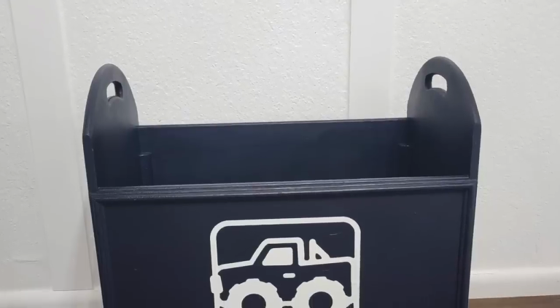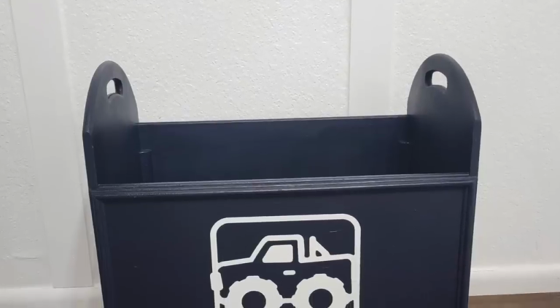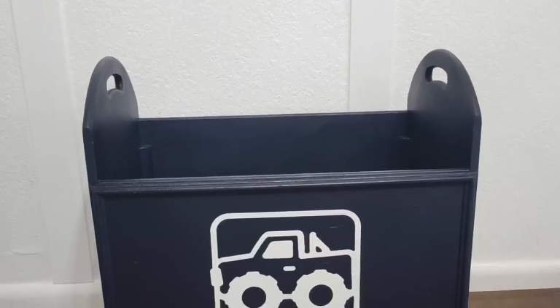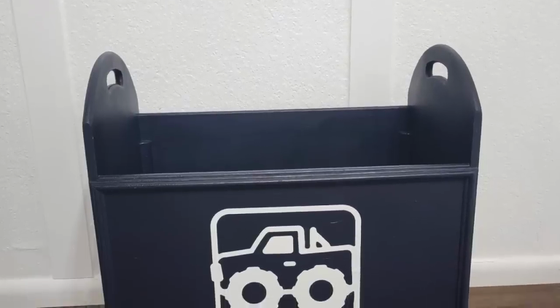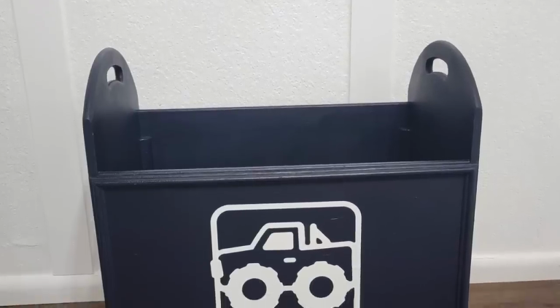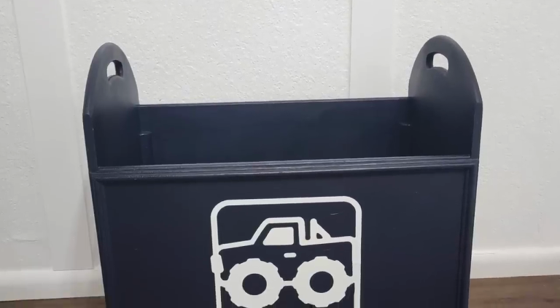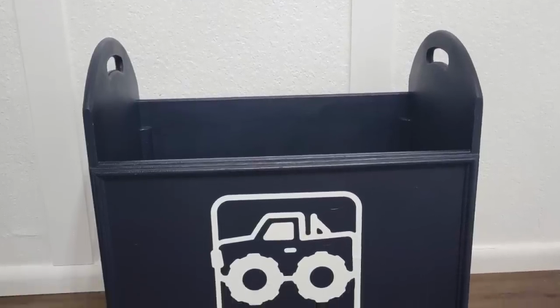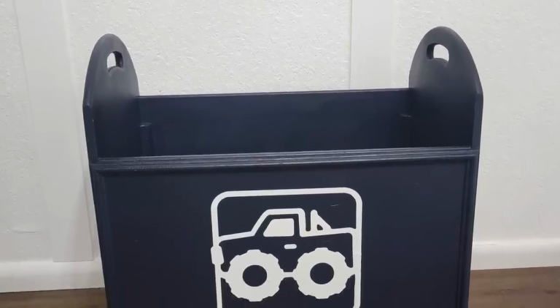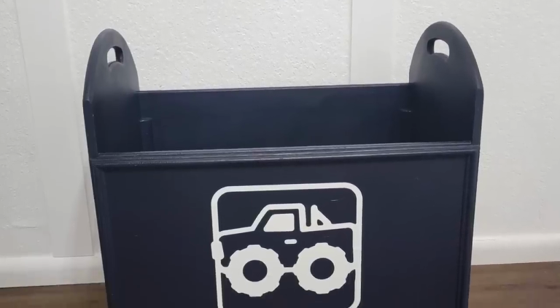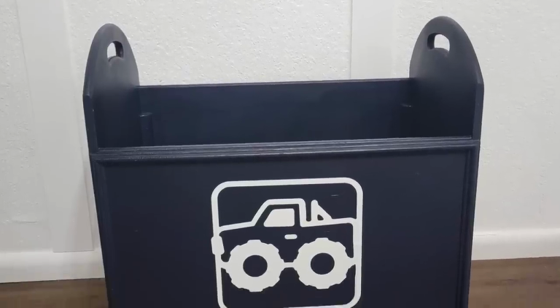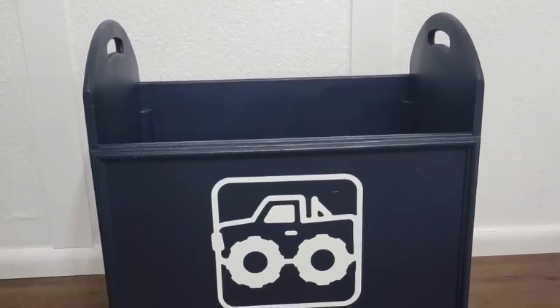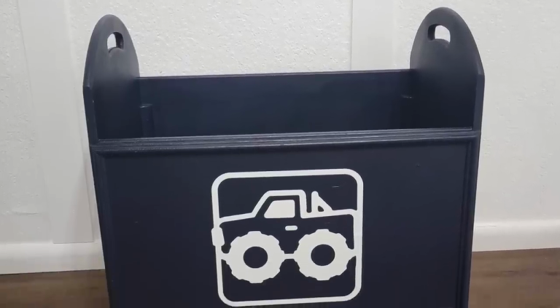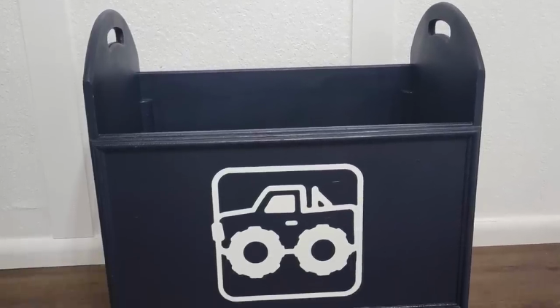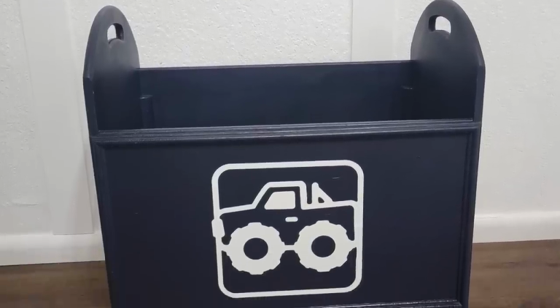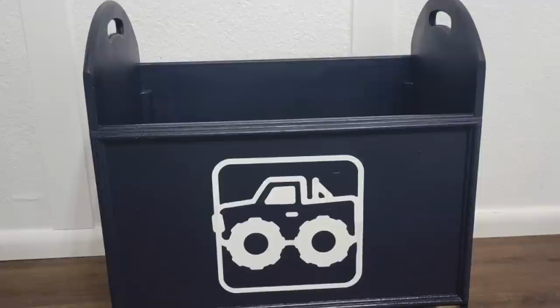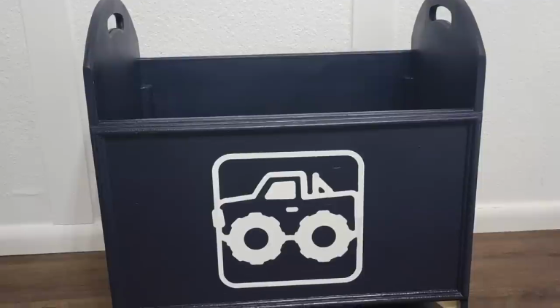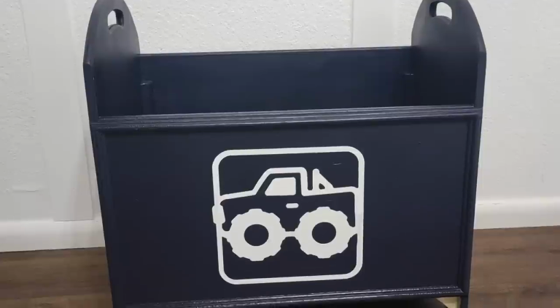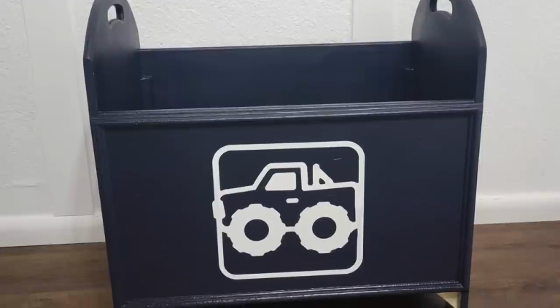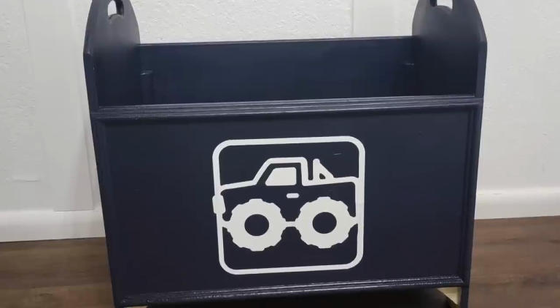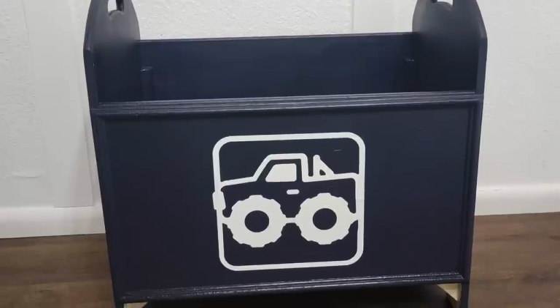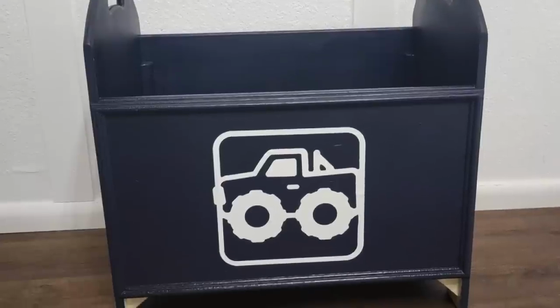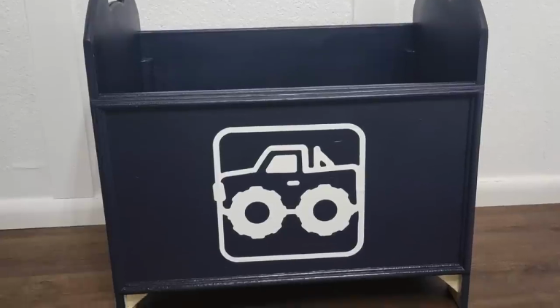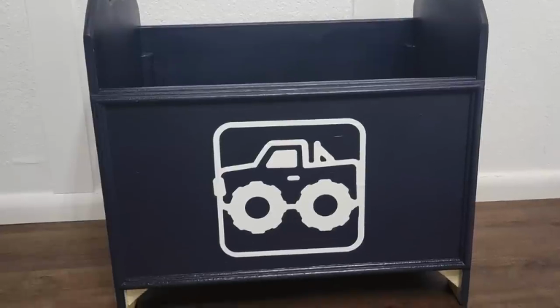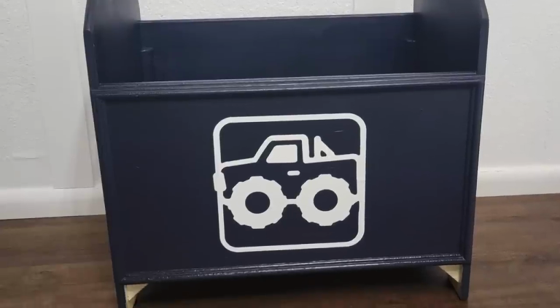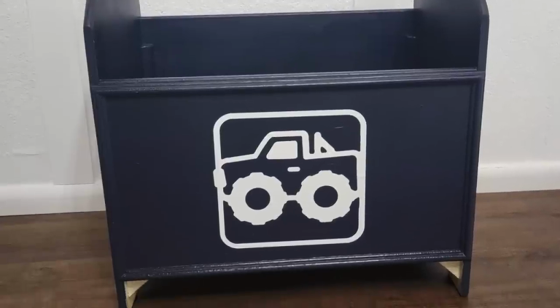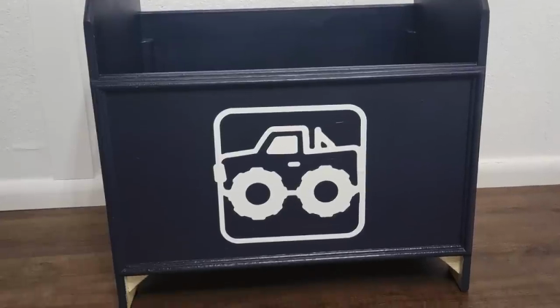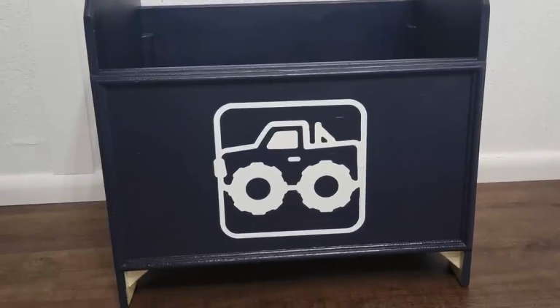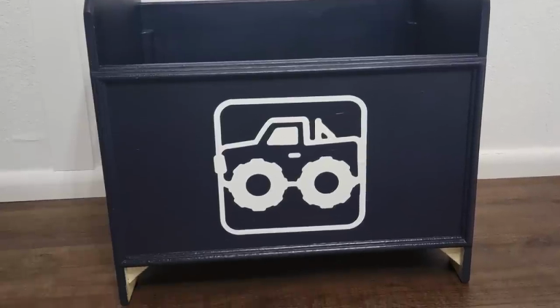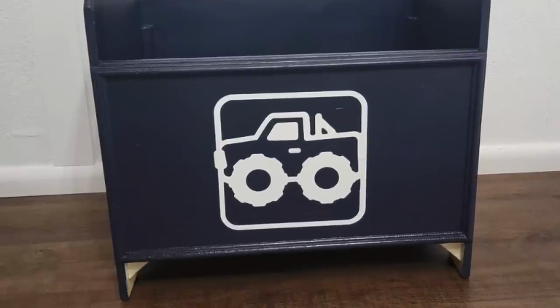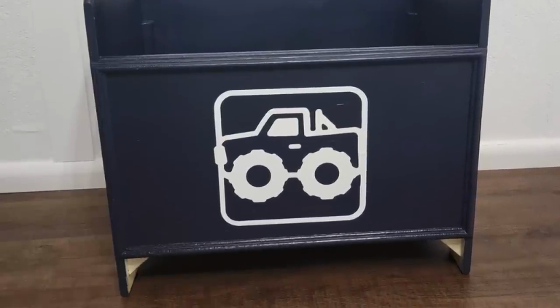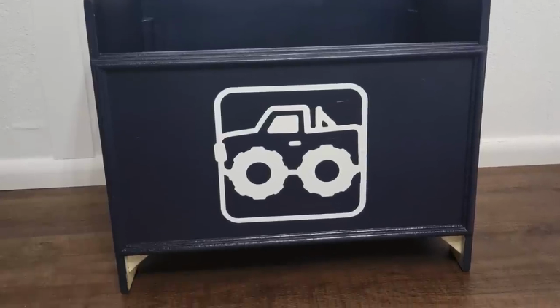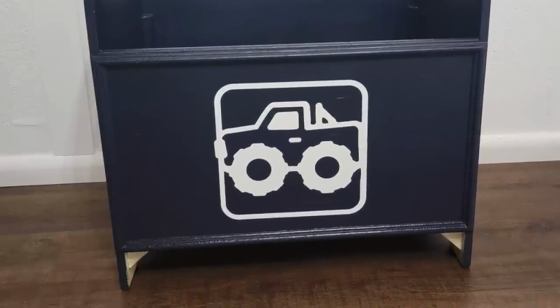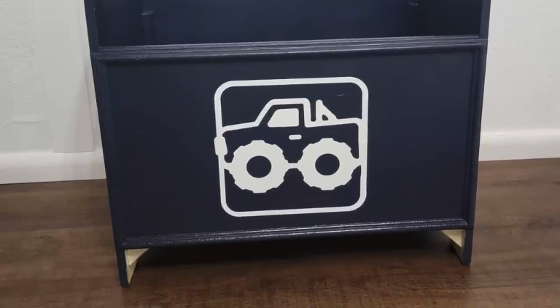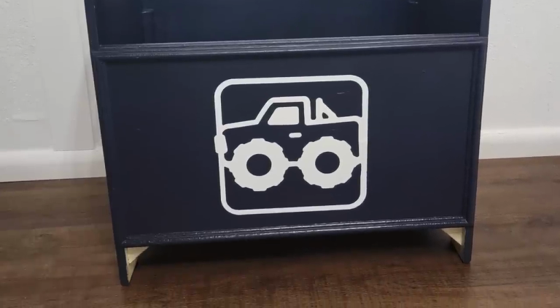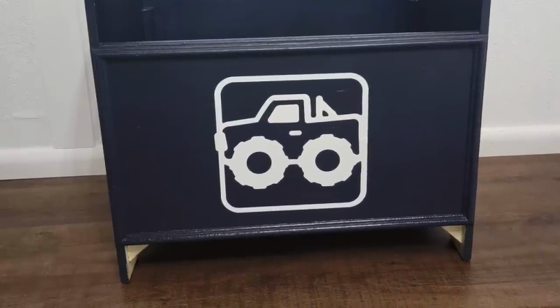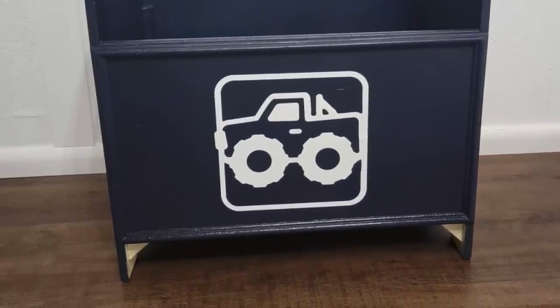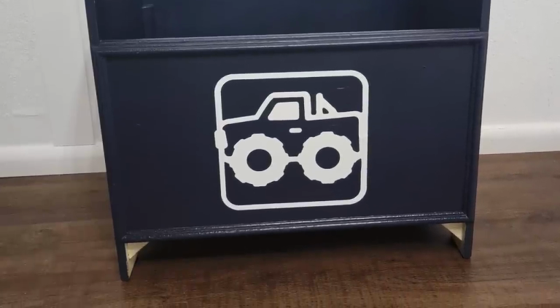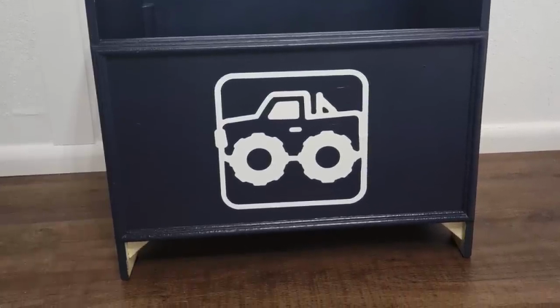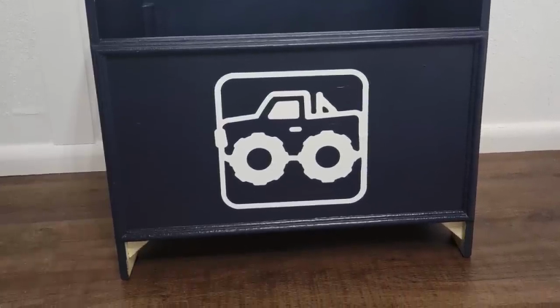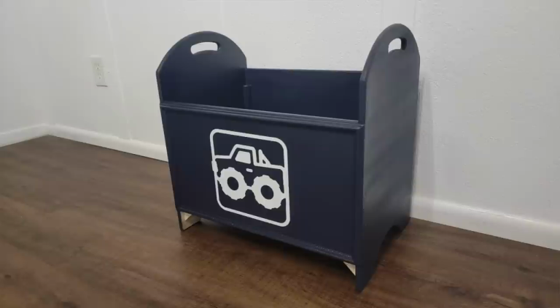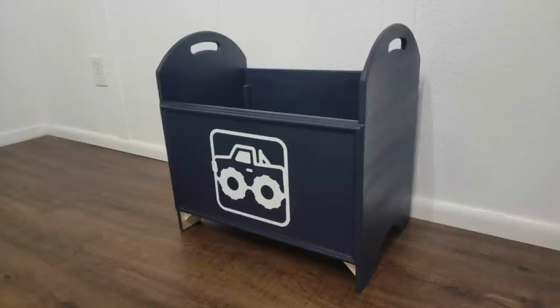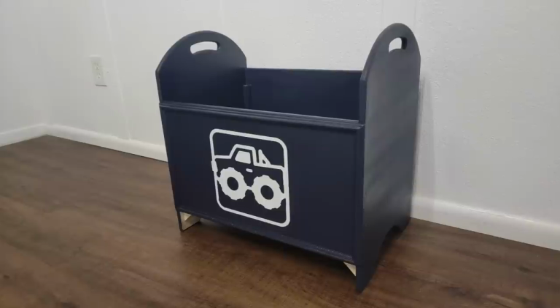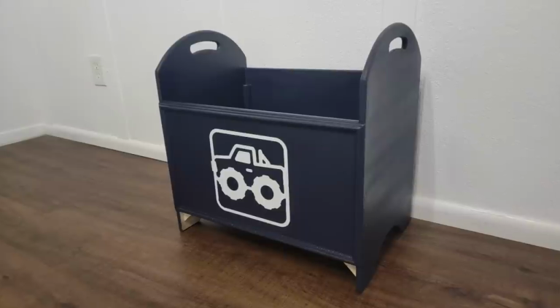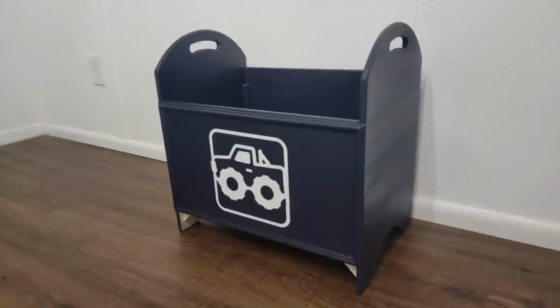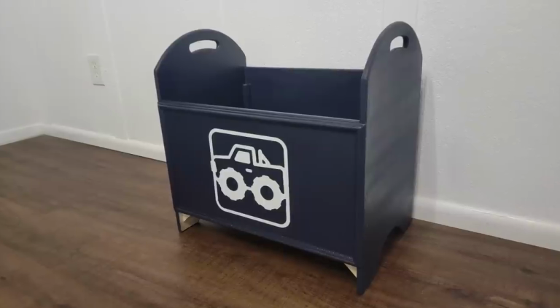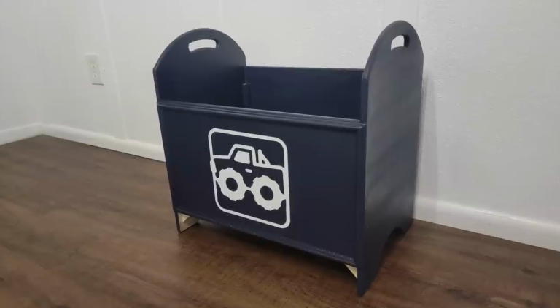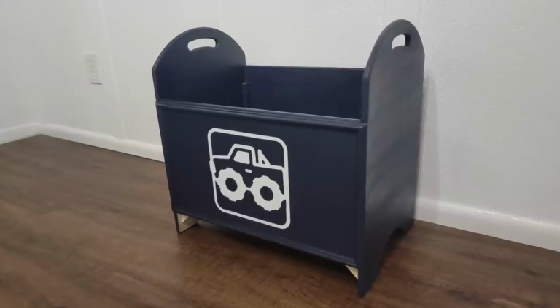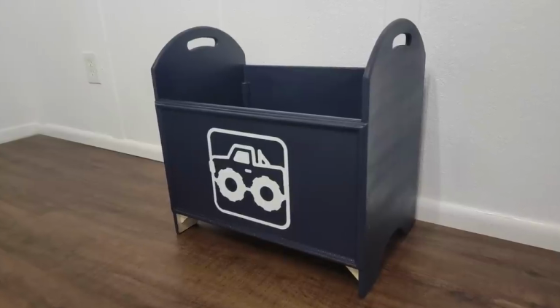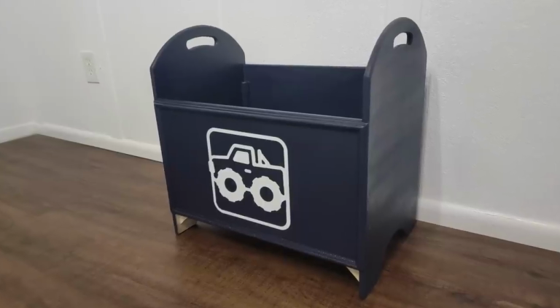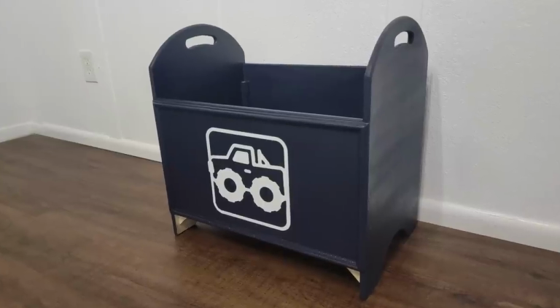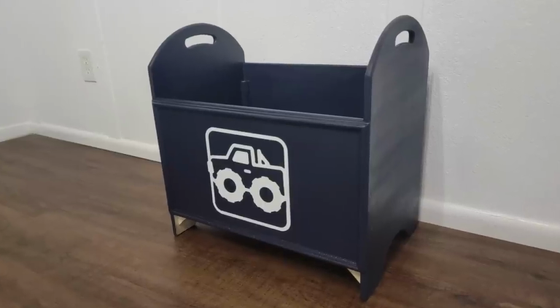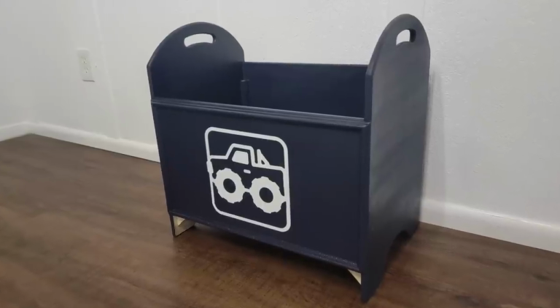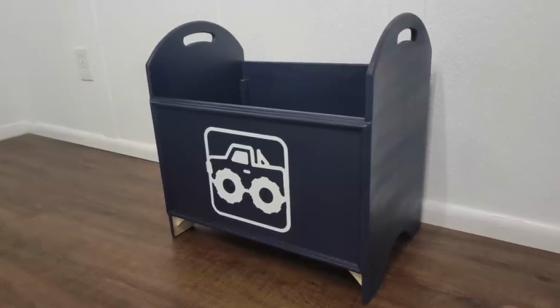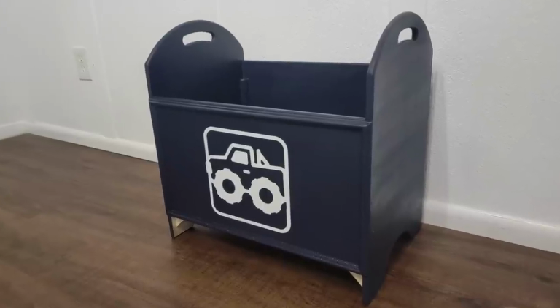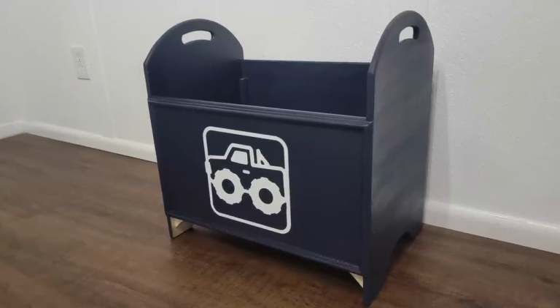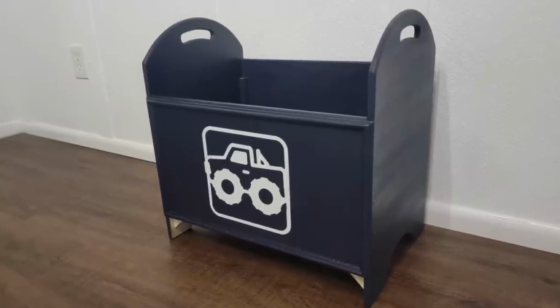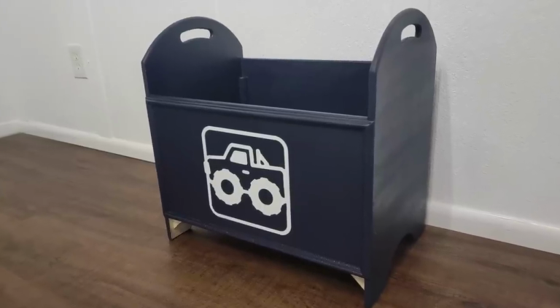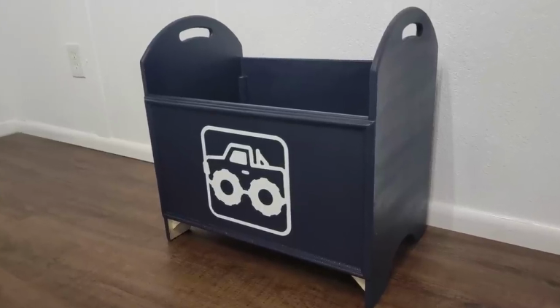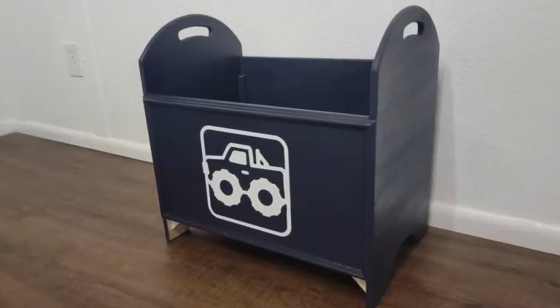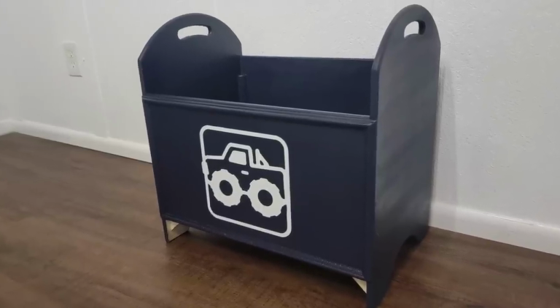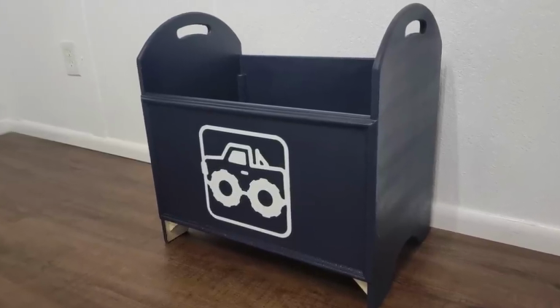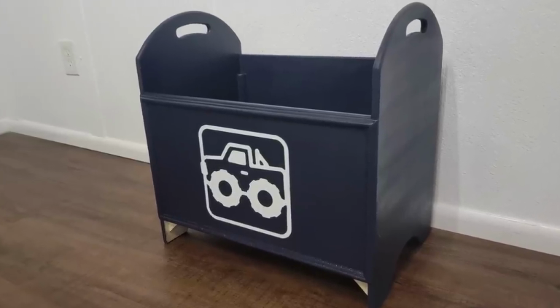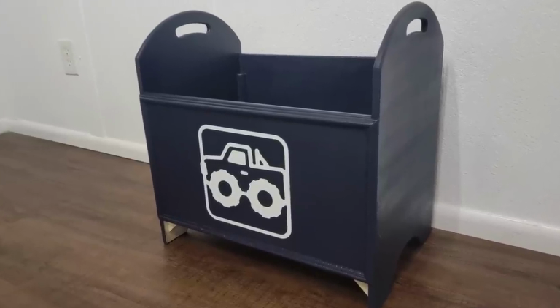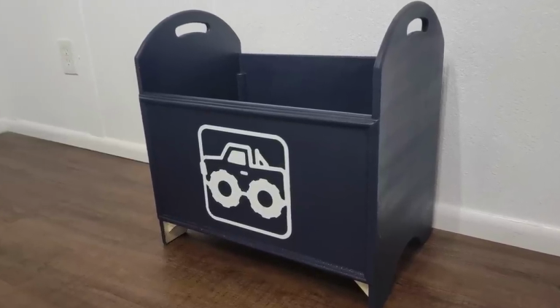There's a monster truck! Let's put your trucks away — look, it's for your monster trucks!